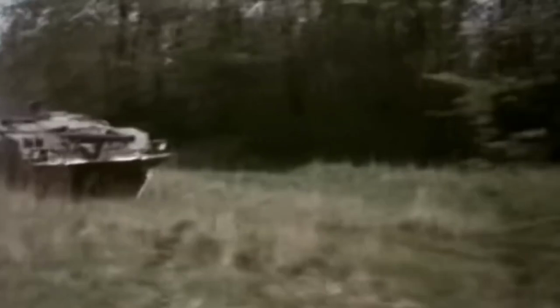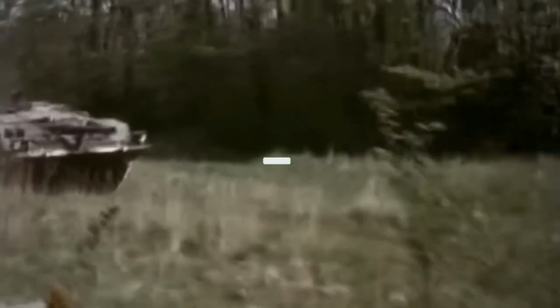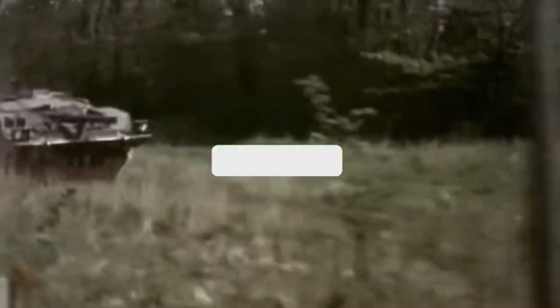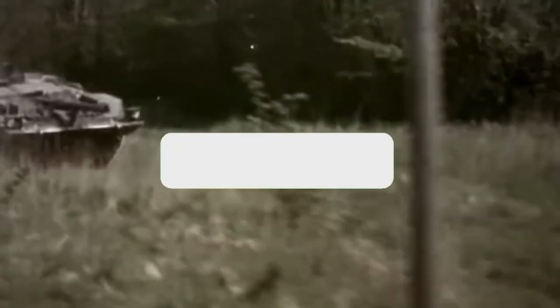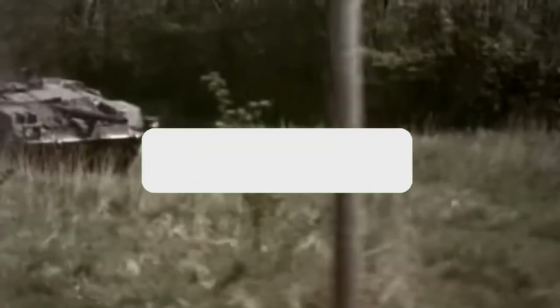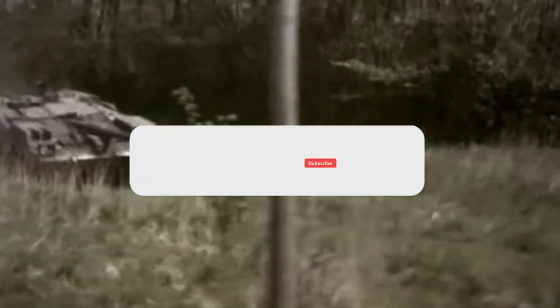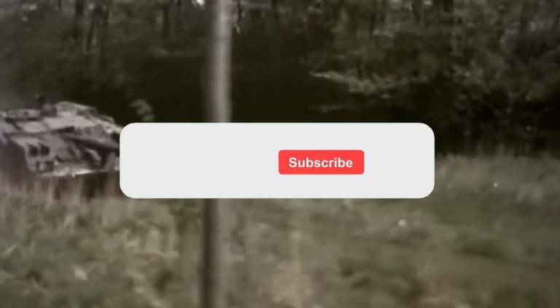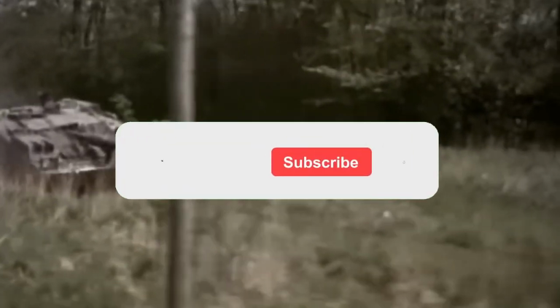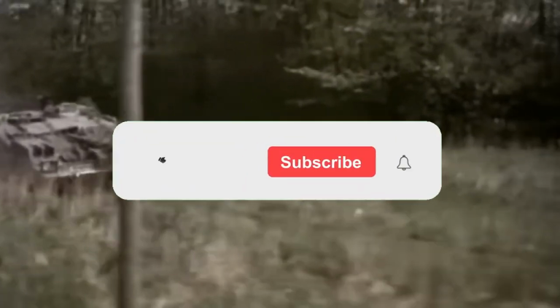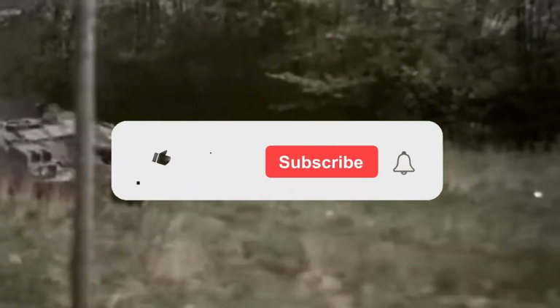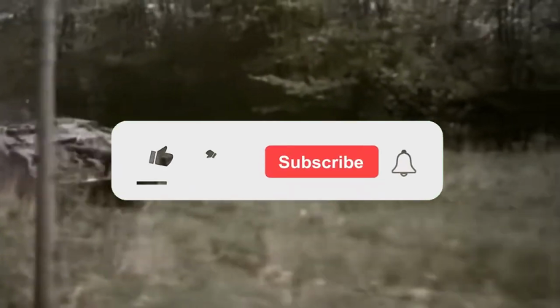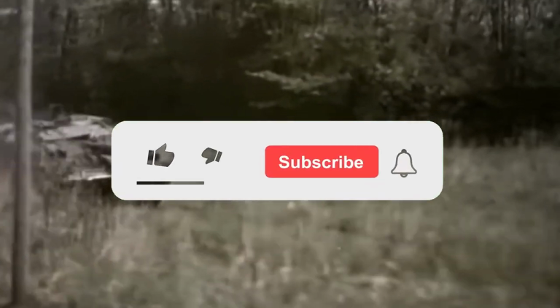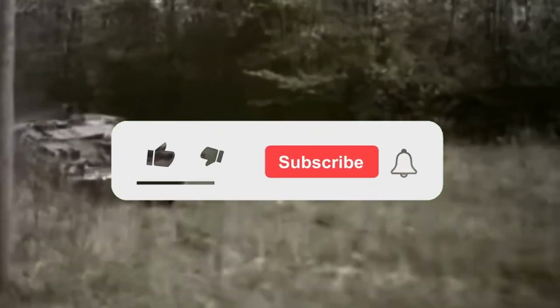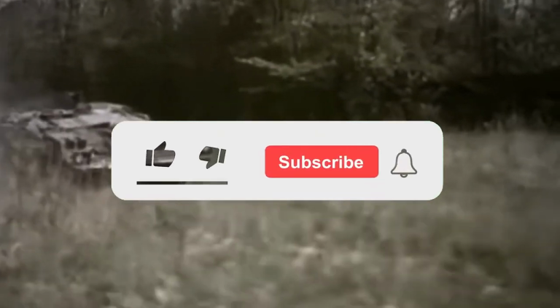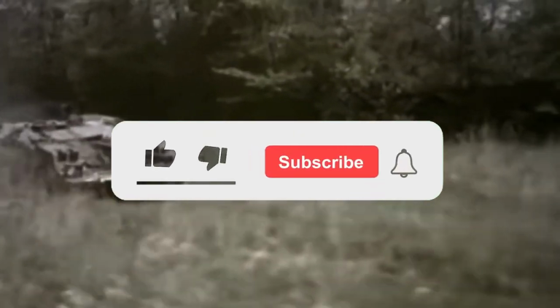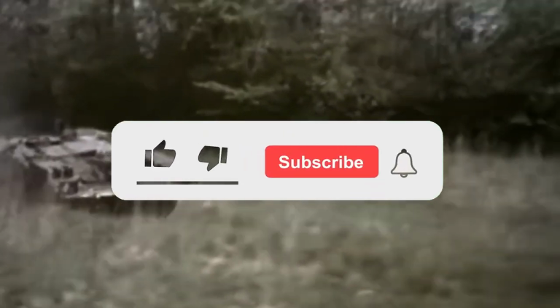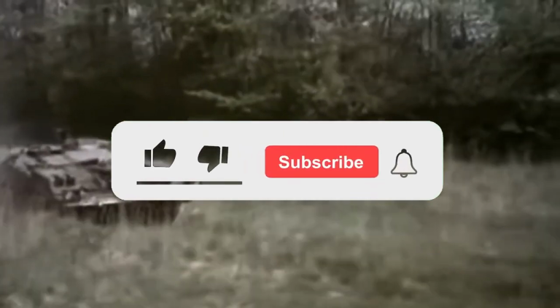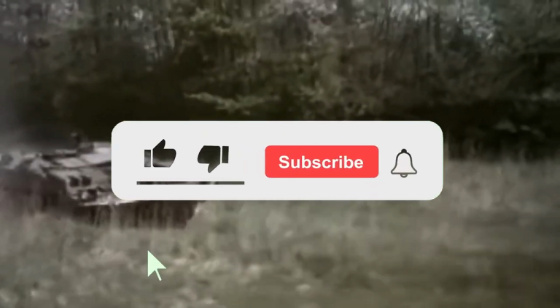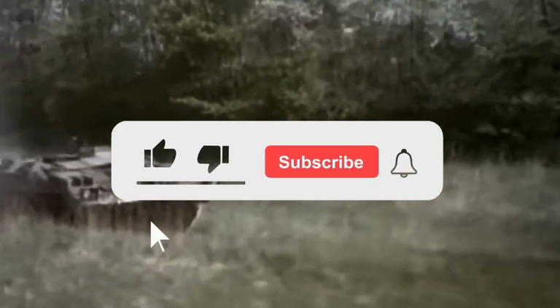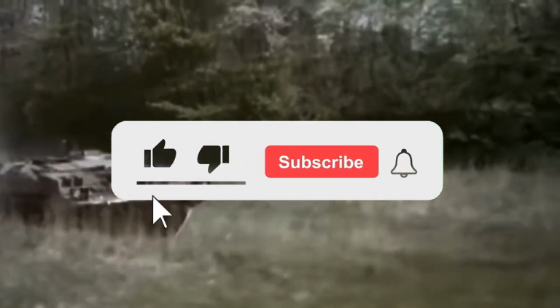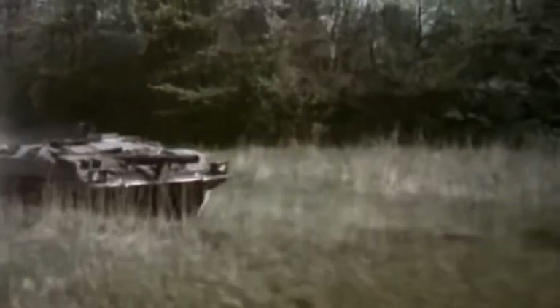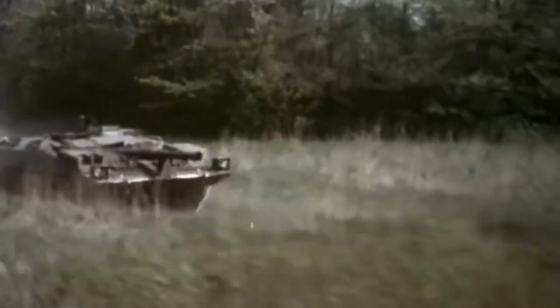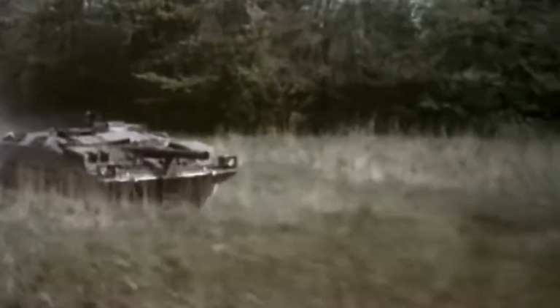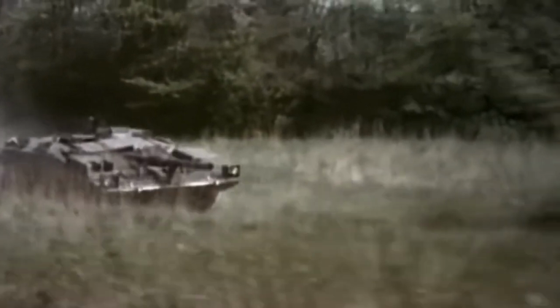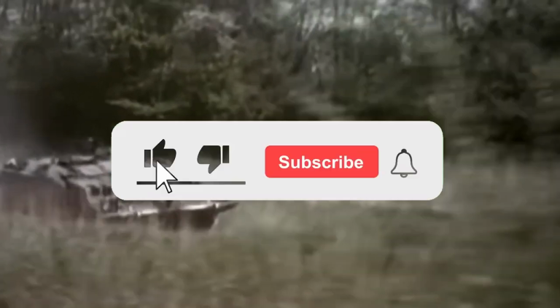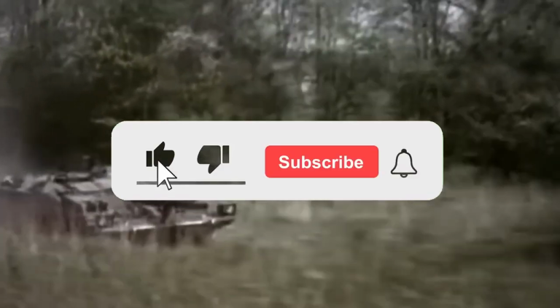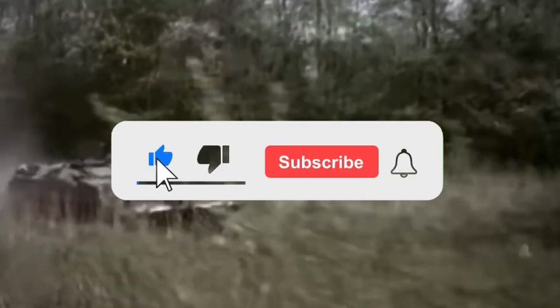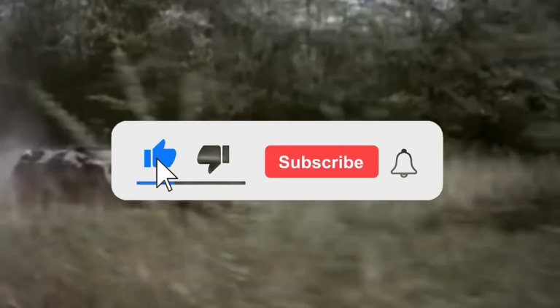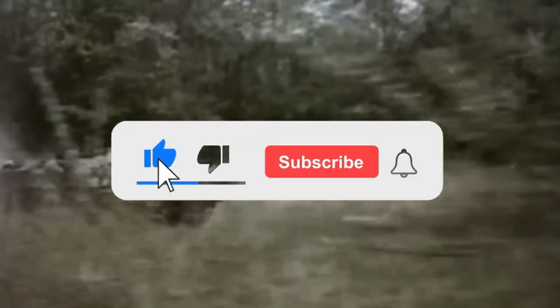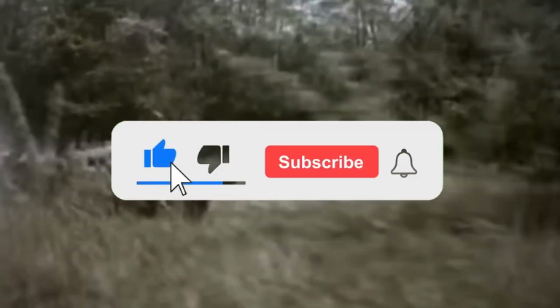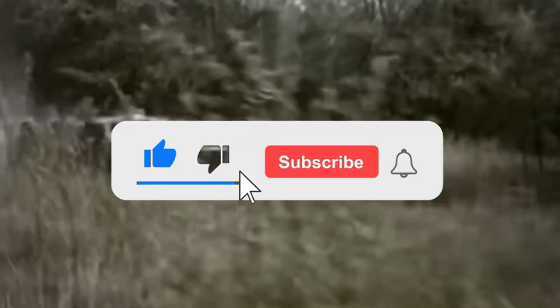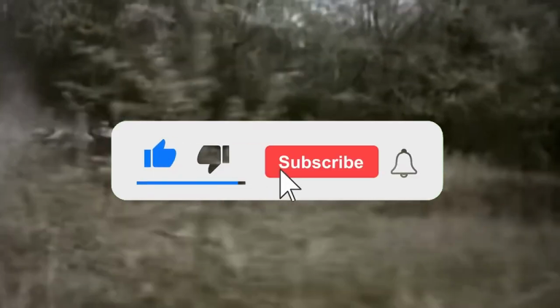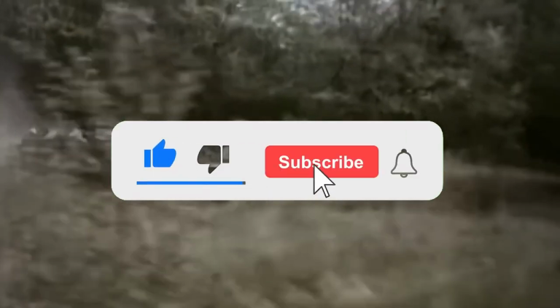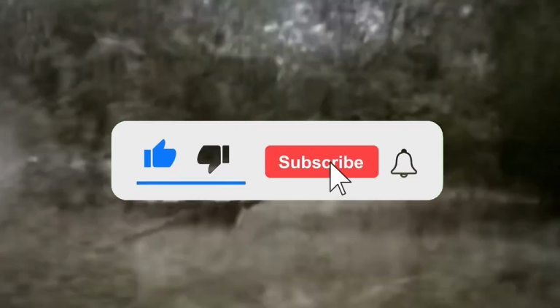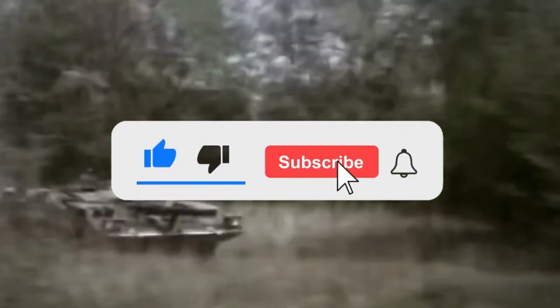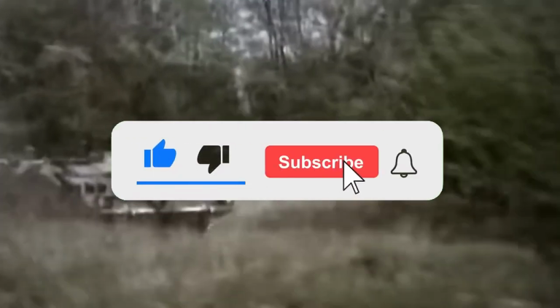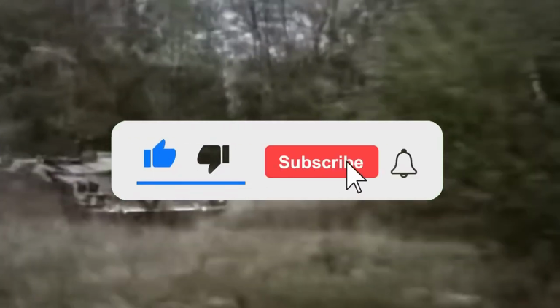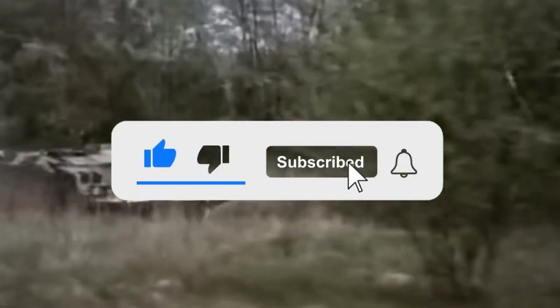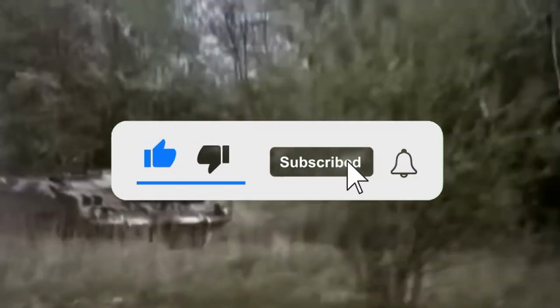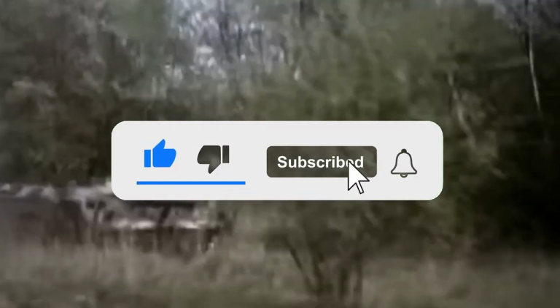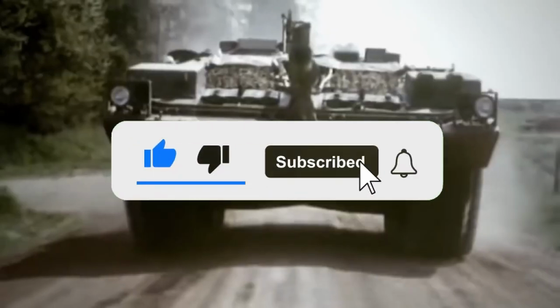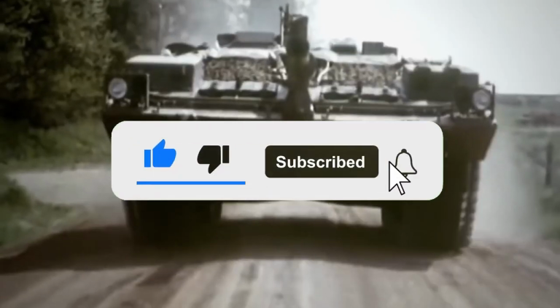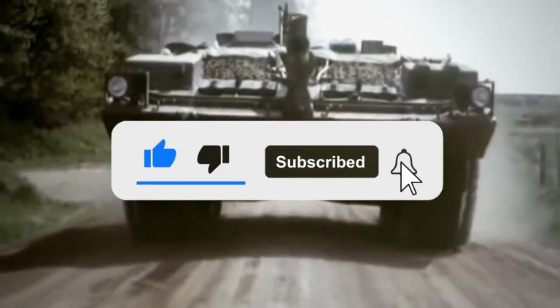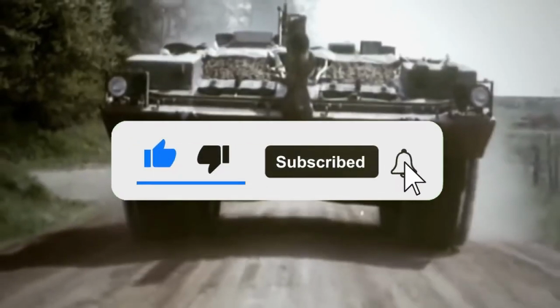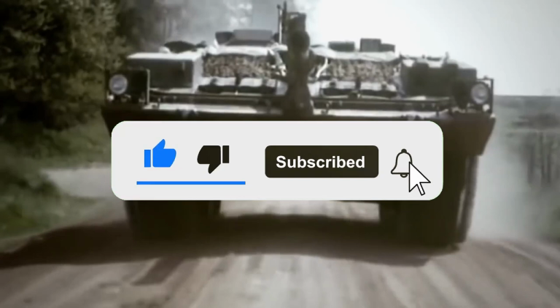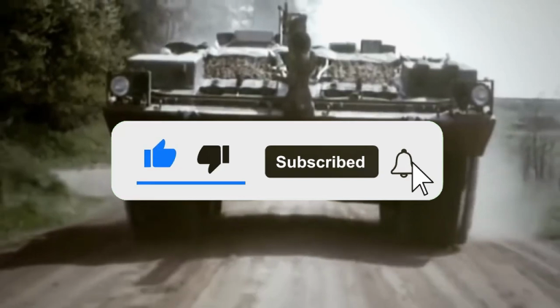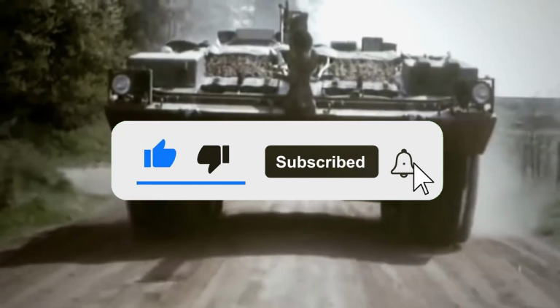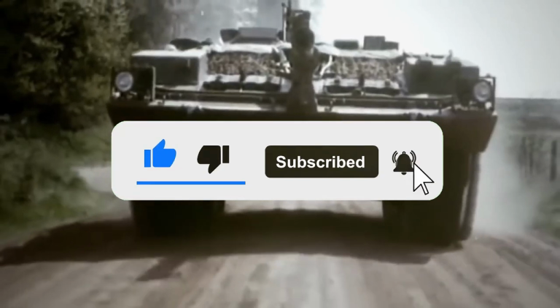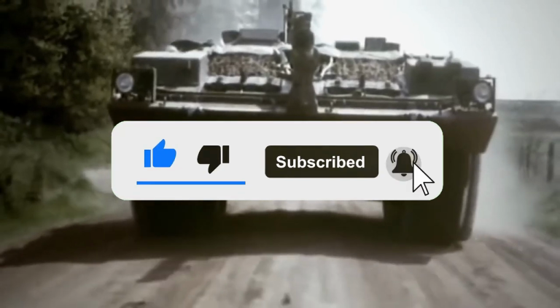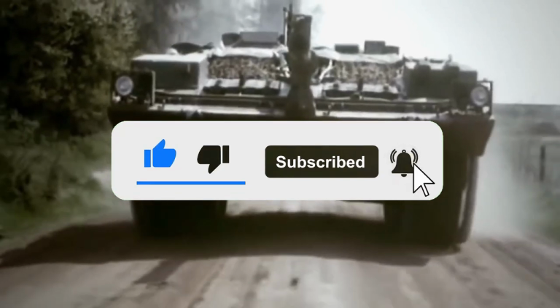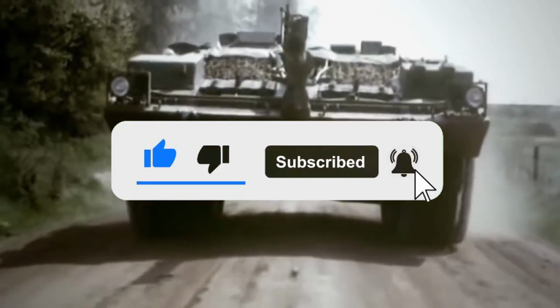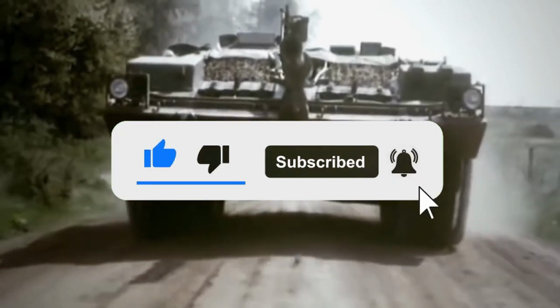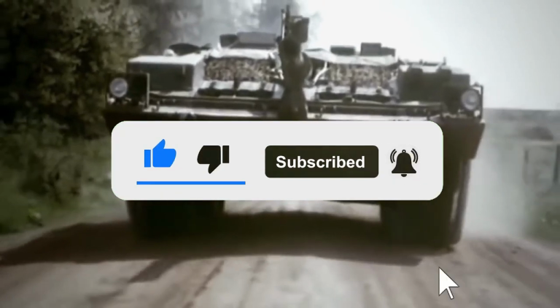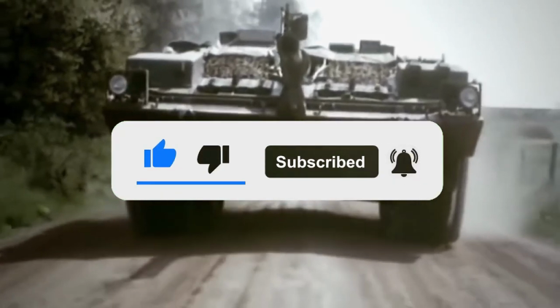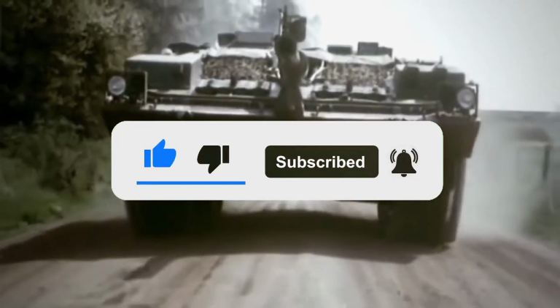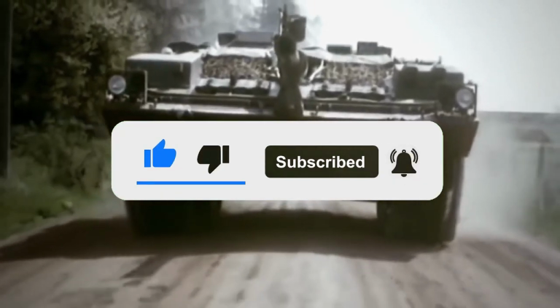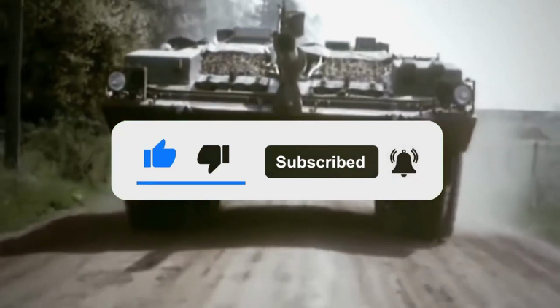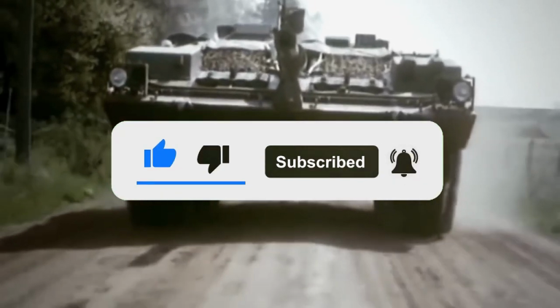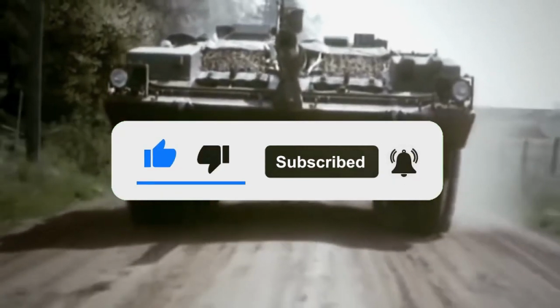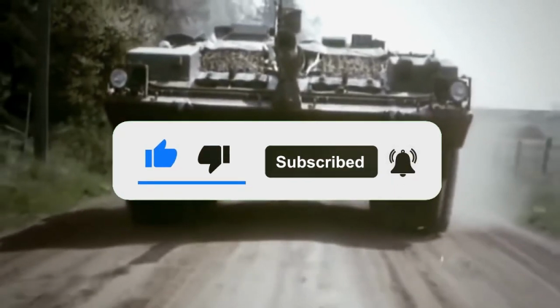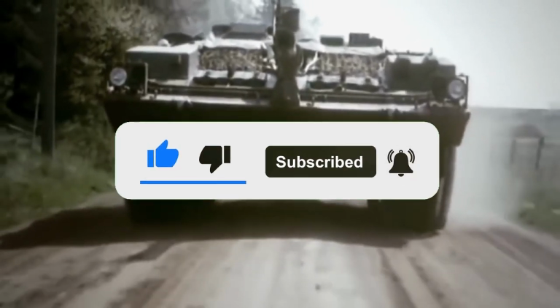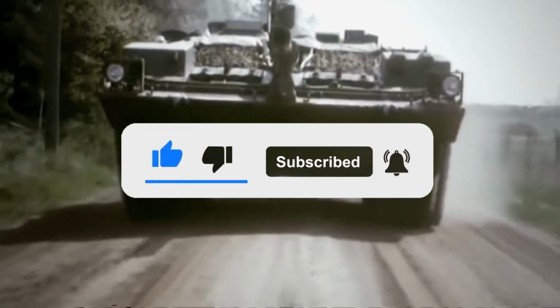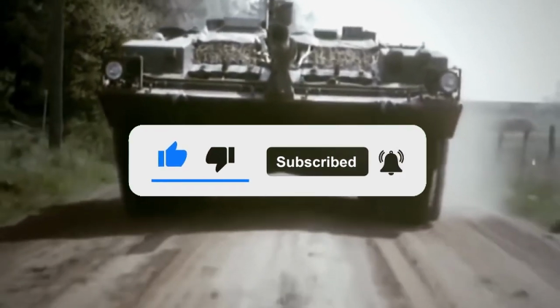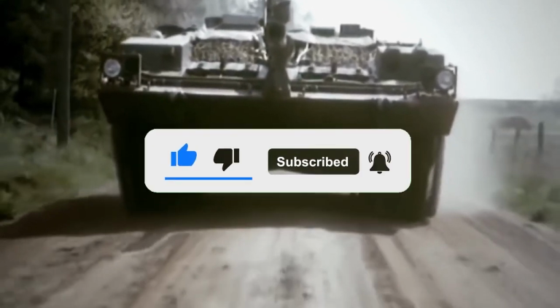Welcome to Shadow Flight Tech. Don't forget to like and subscribe. Today we will be talking about the STRV-103 tank.